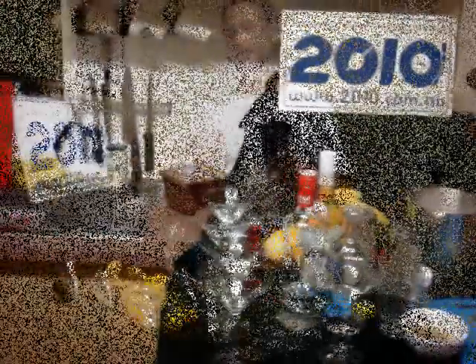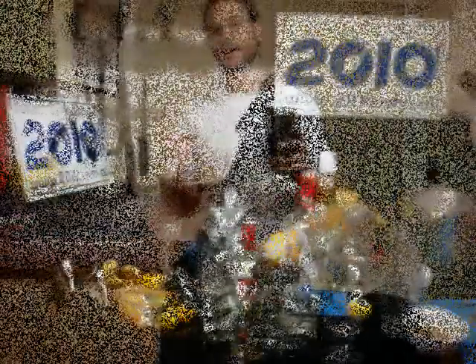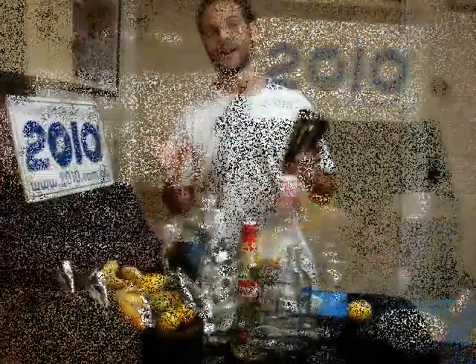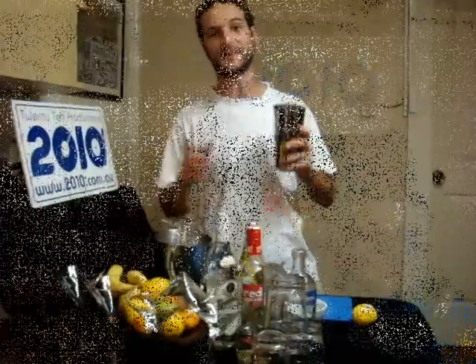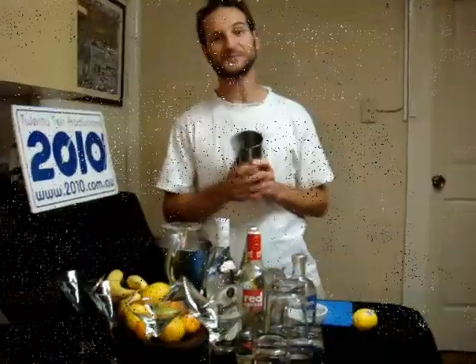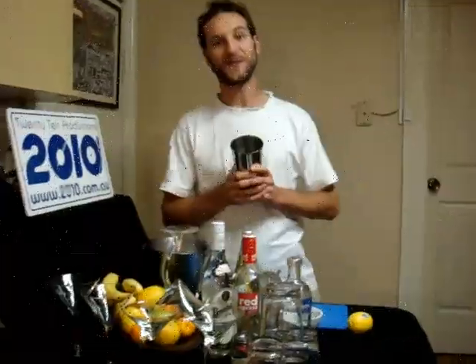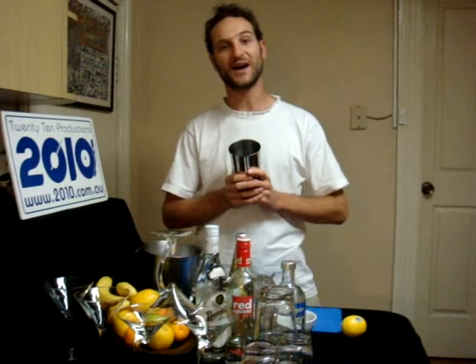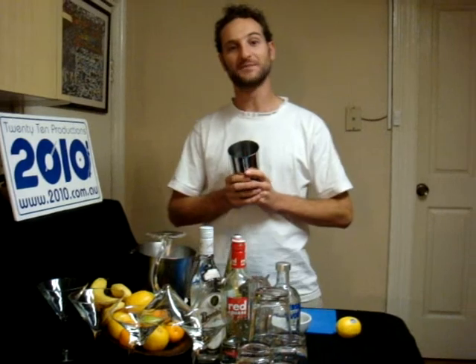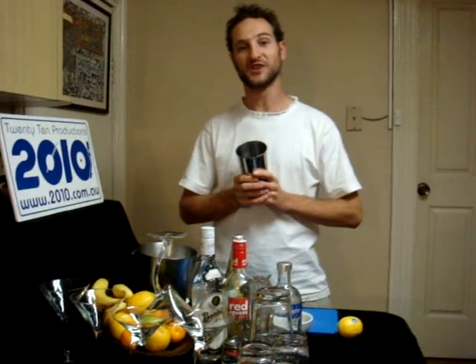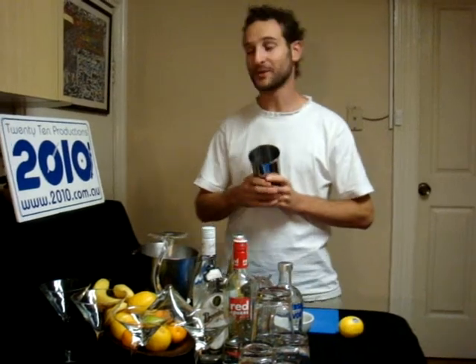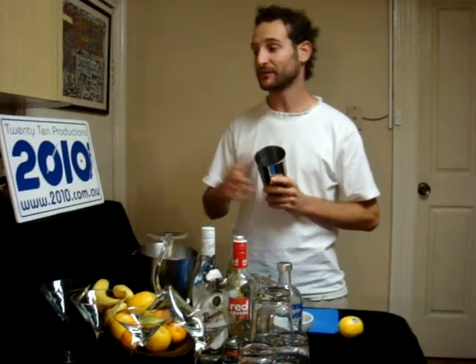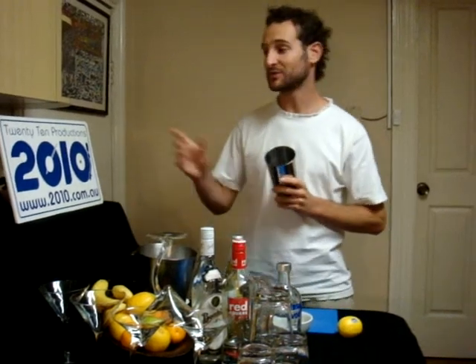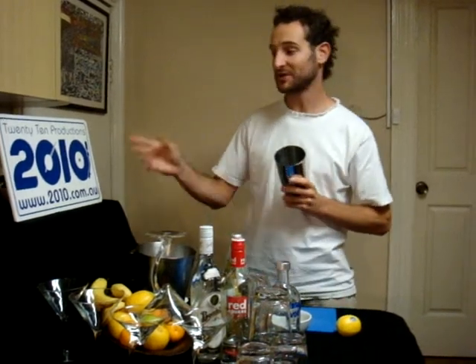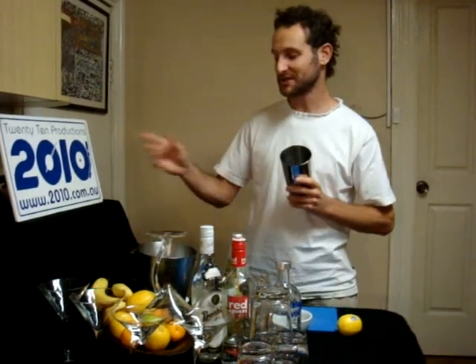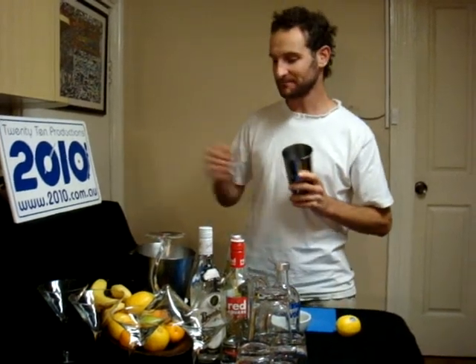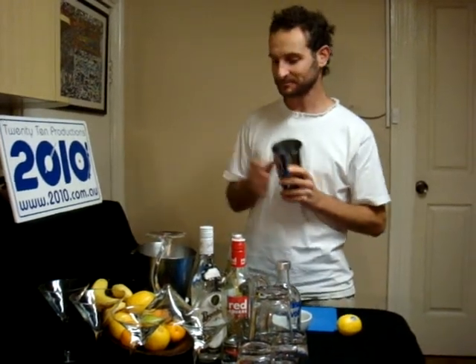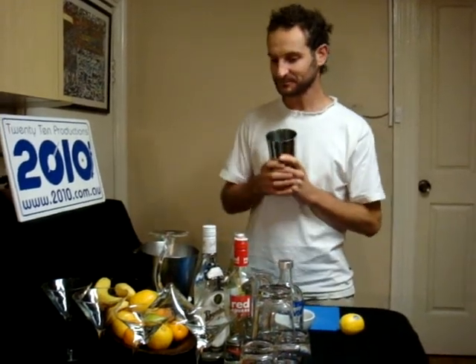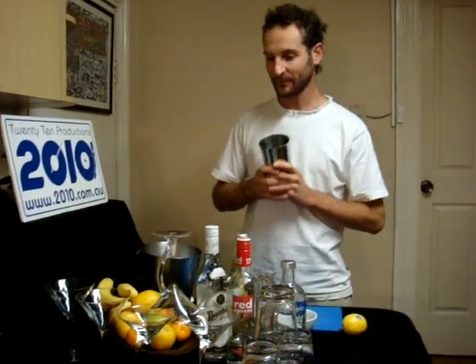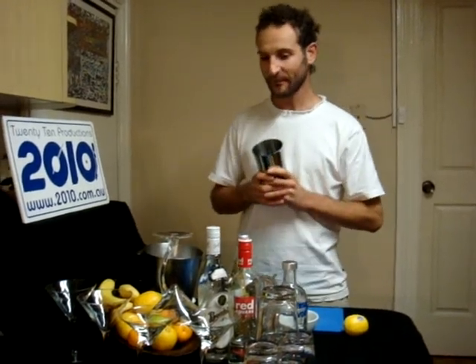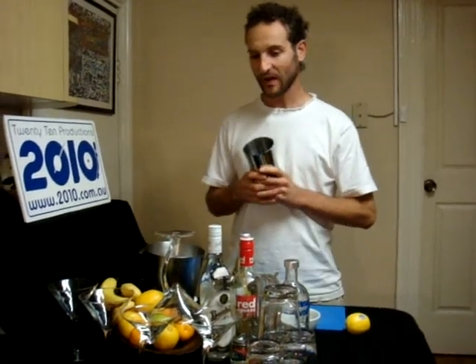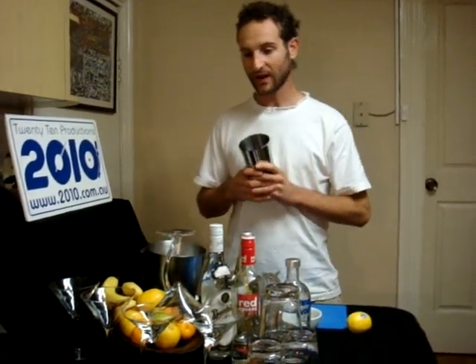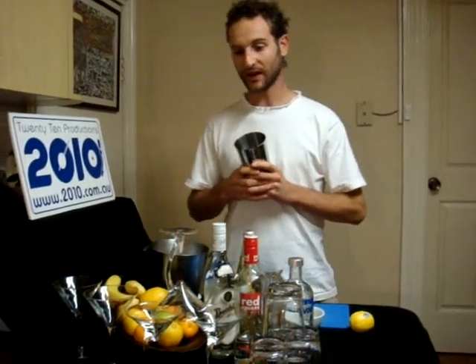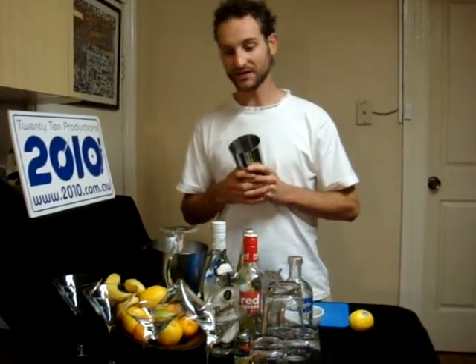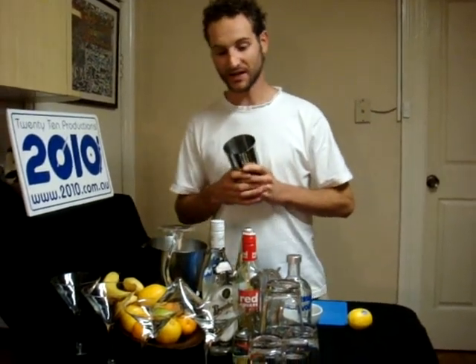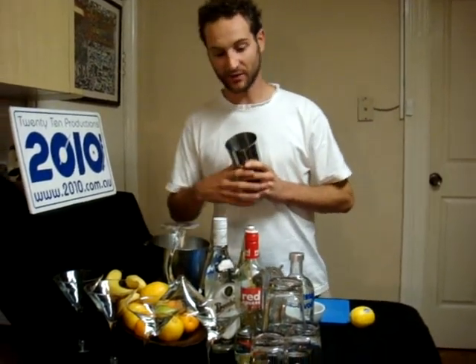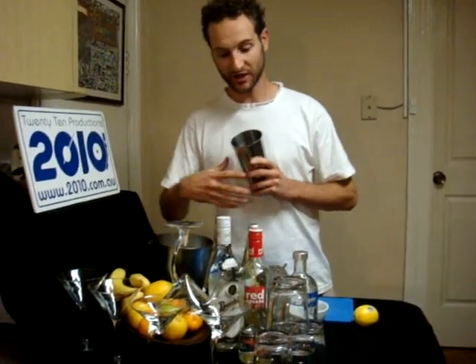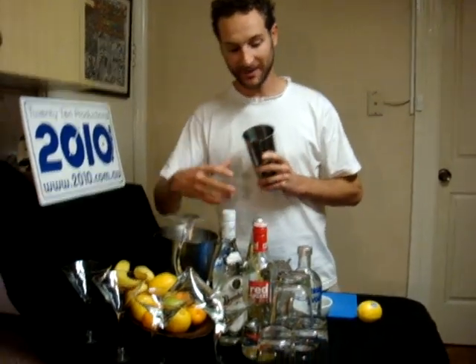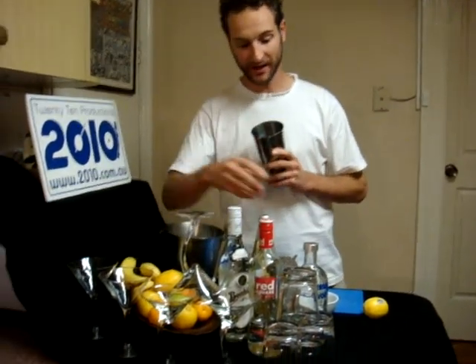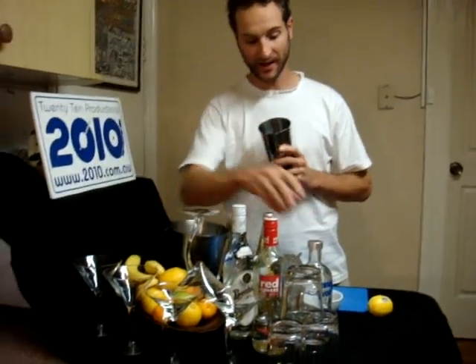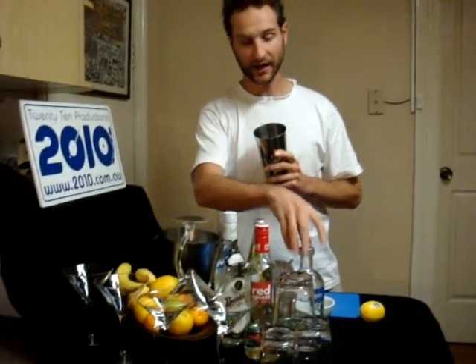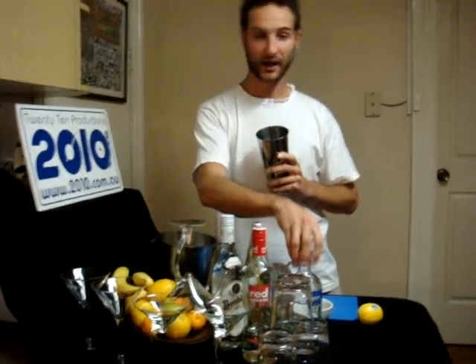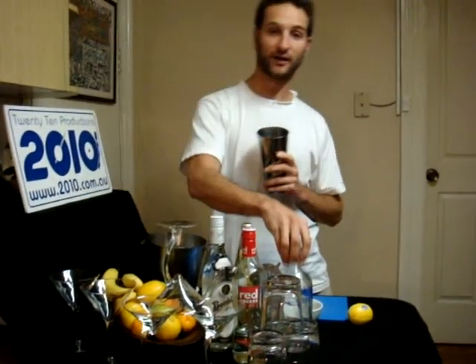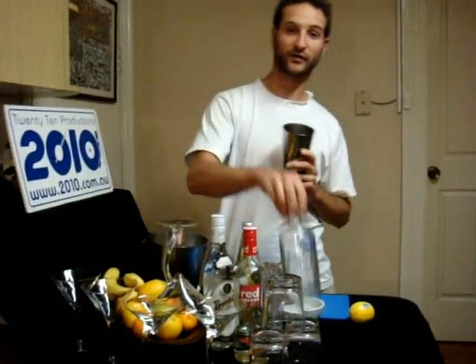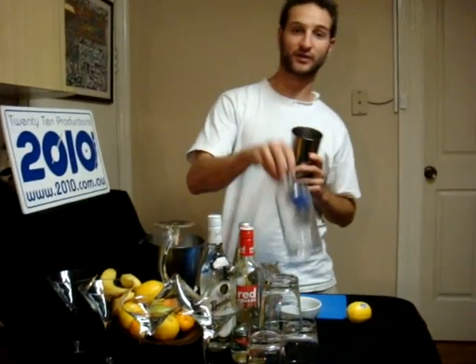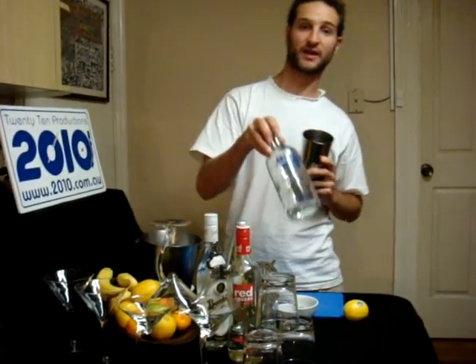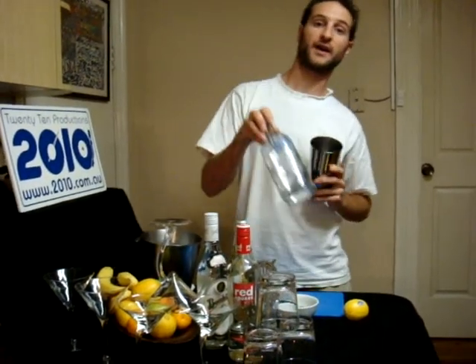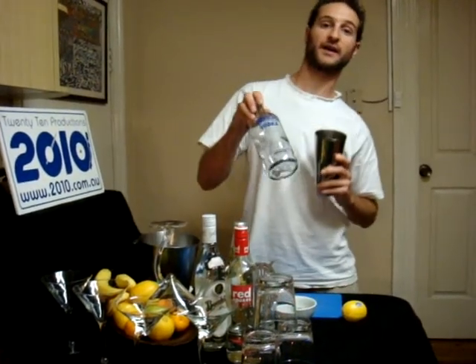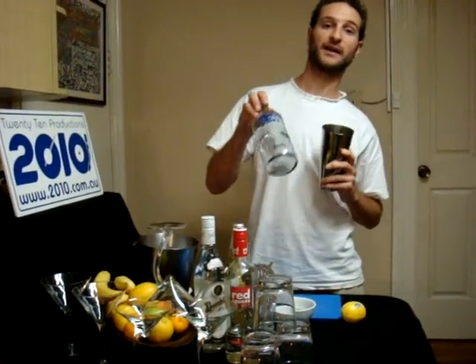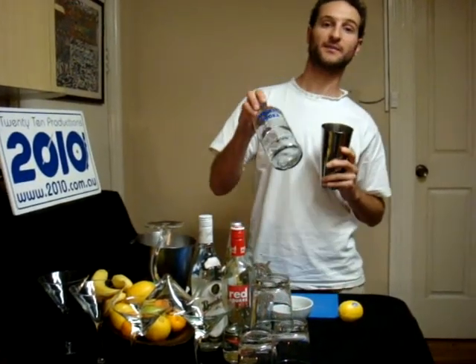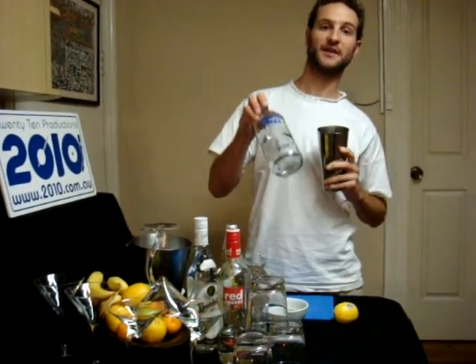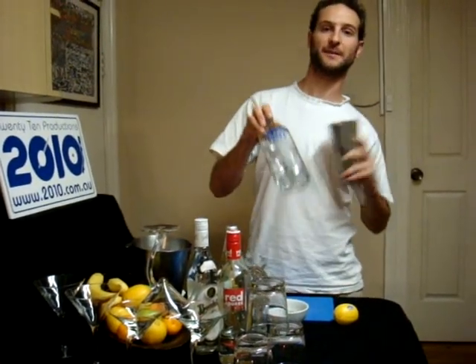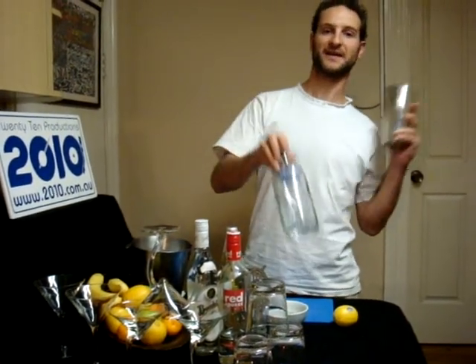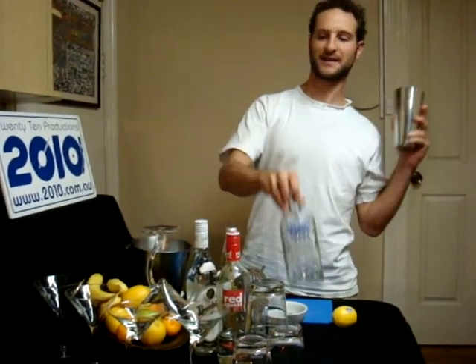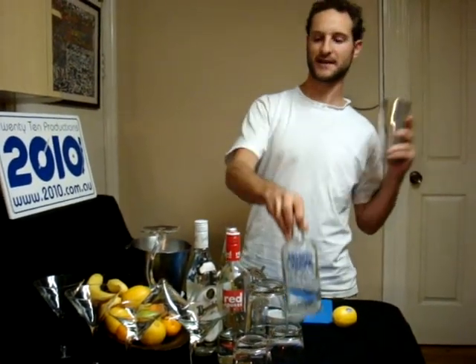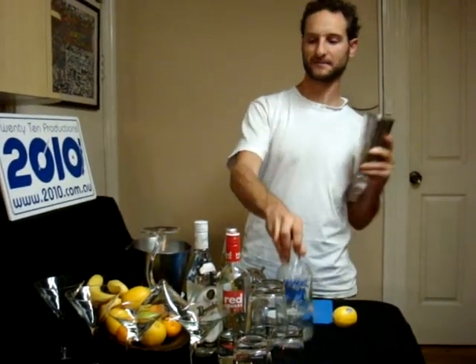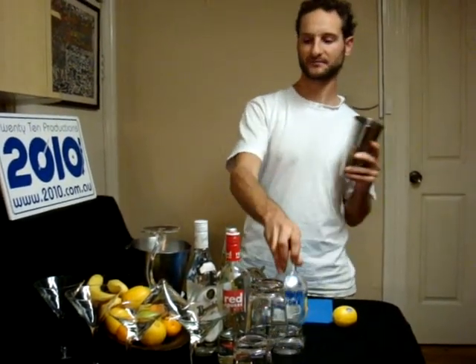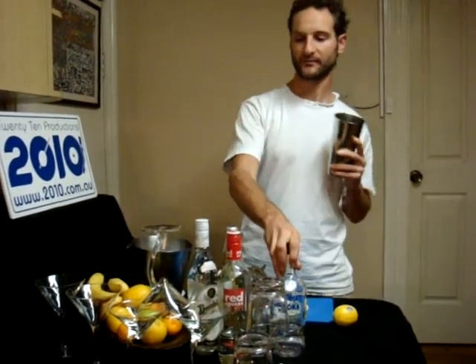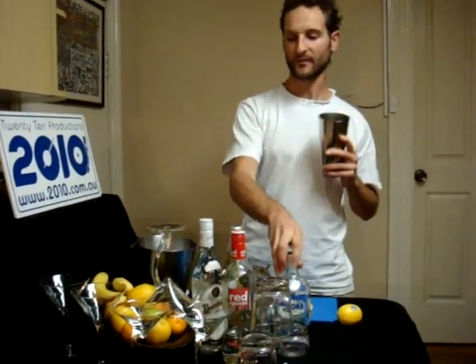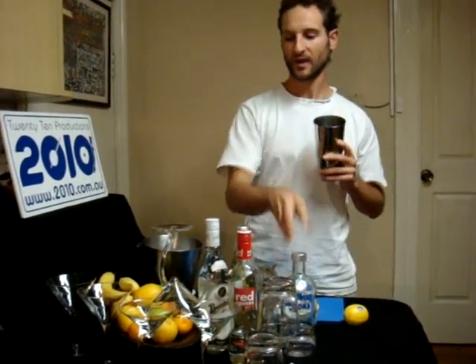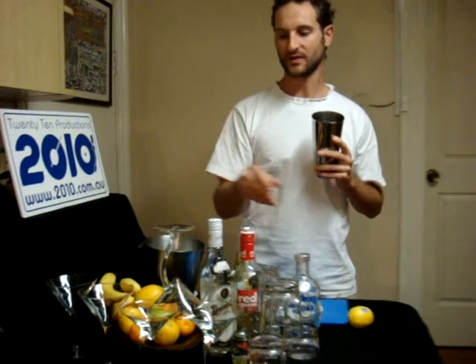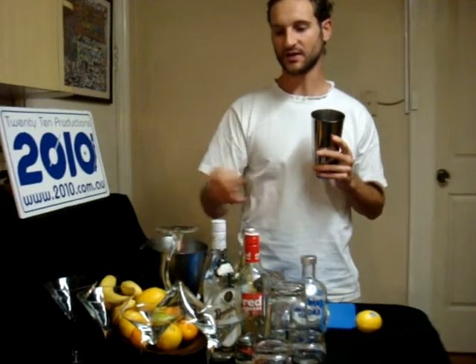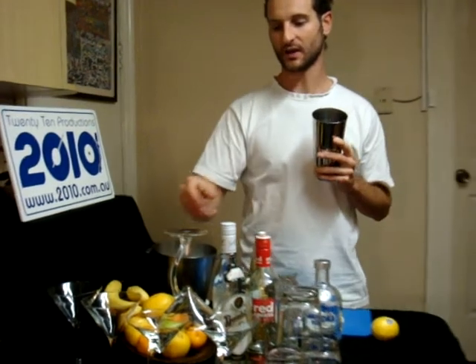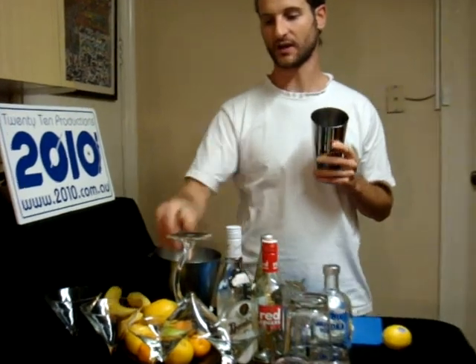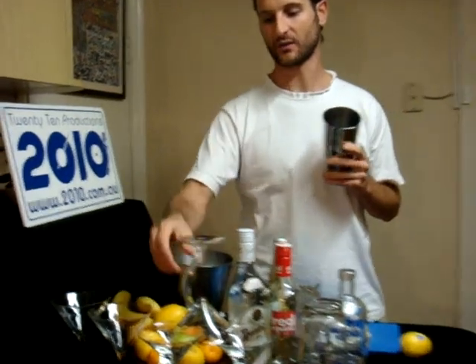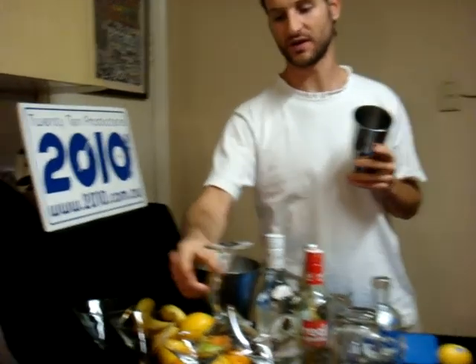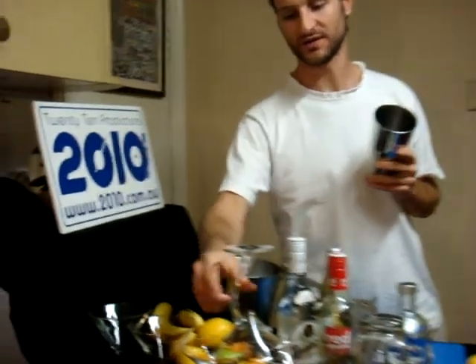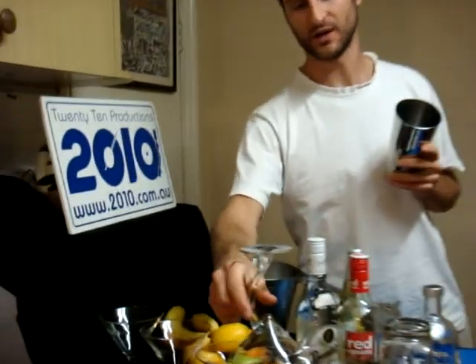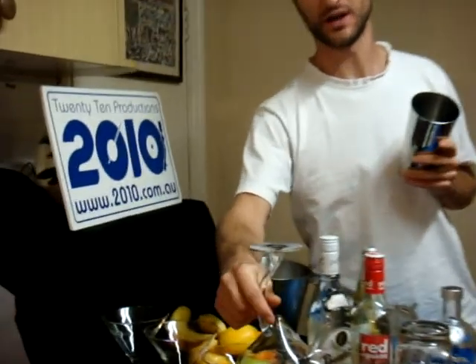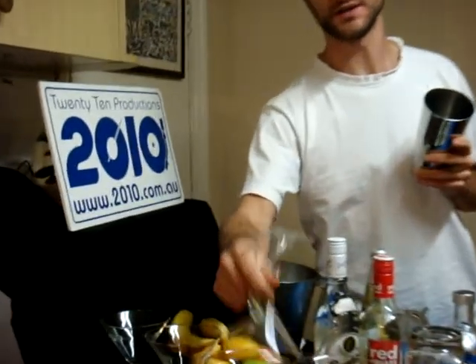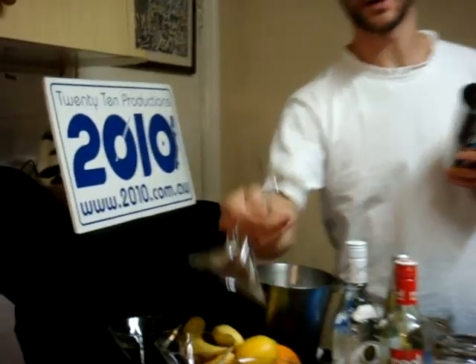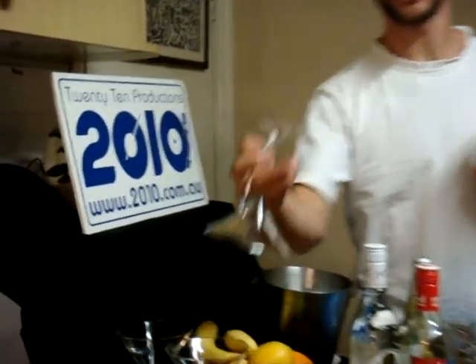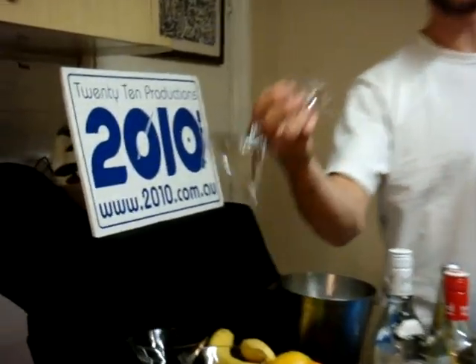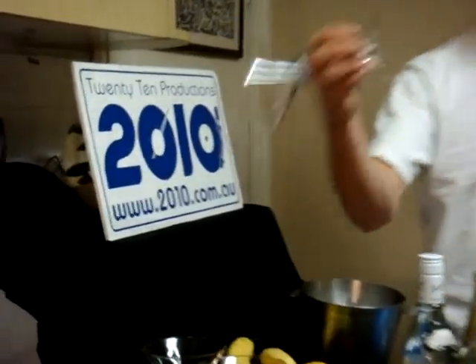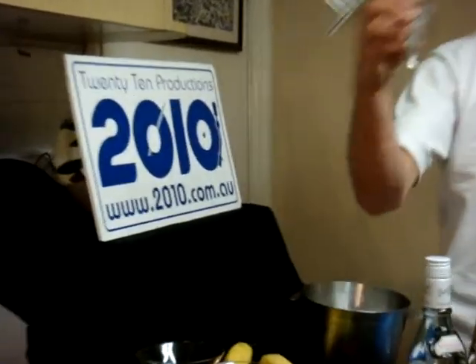Hi, I'm Jeremy from 2010 and today we're going to make a Vodka Gimlet Martini, otherwise known as a Gimlet.